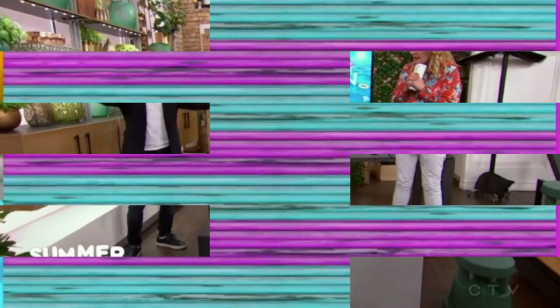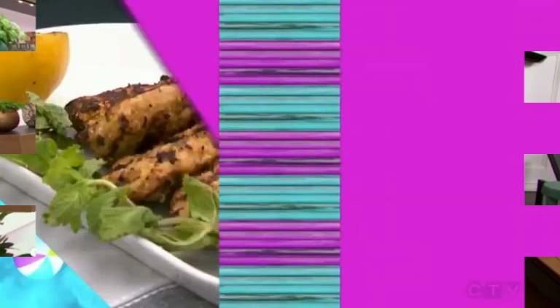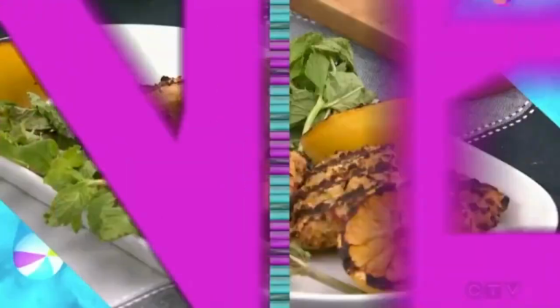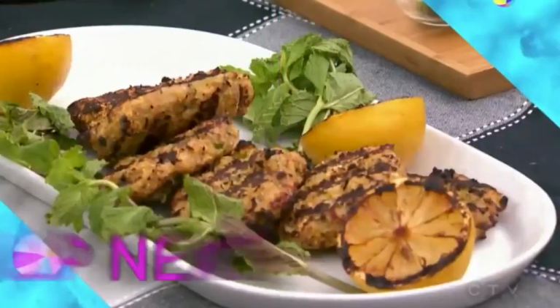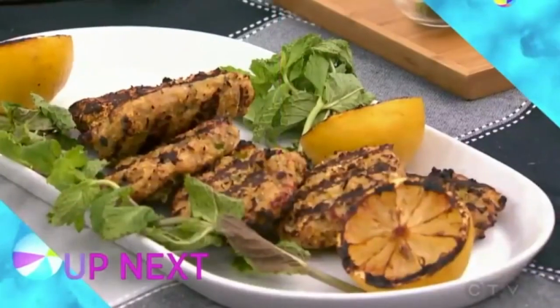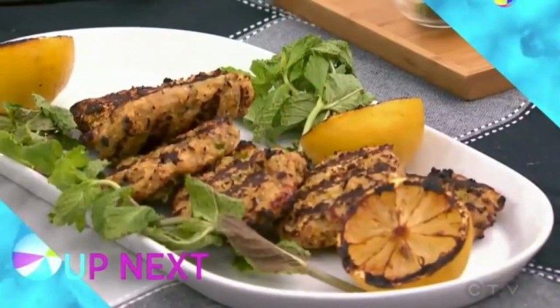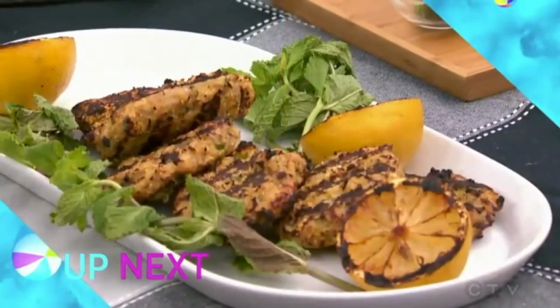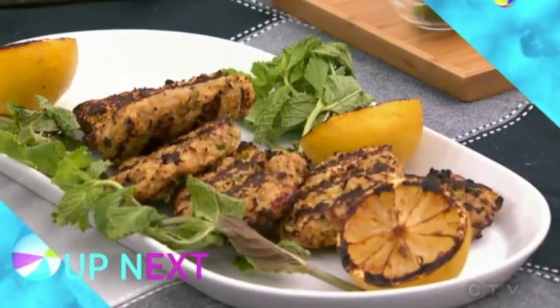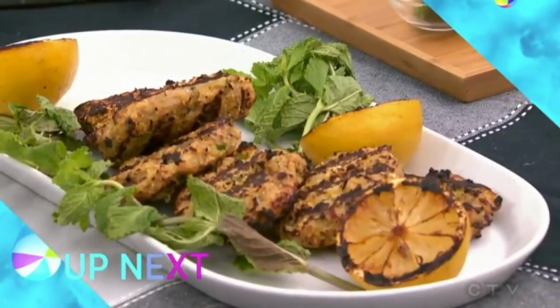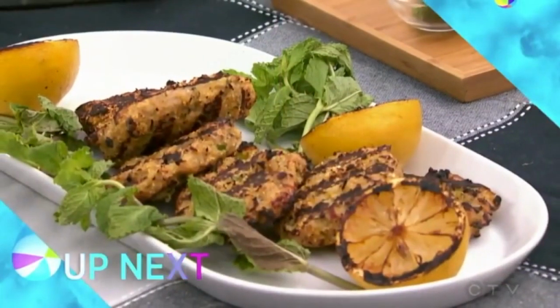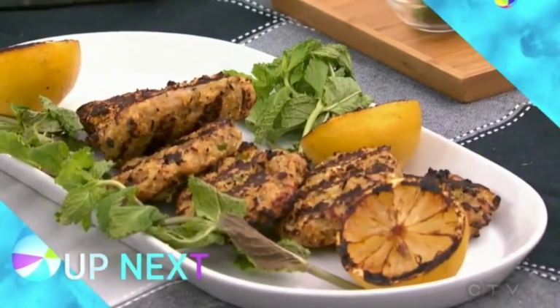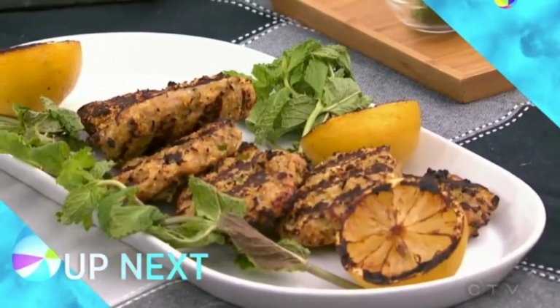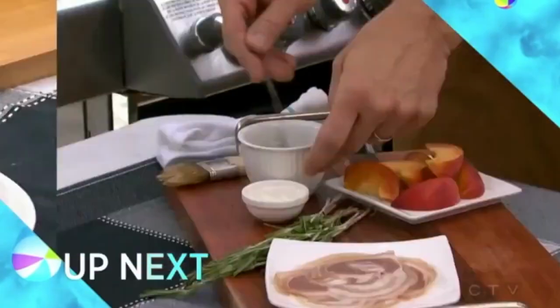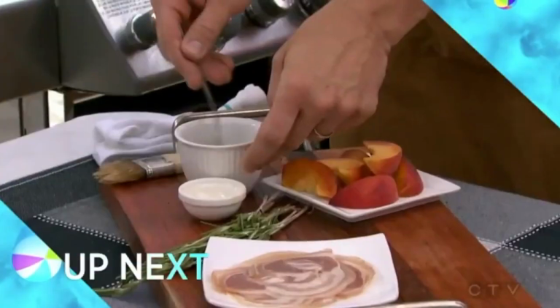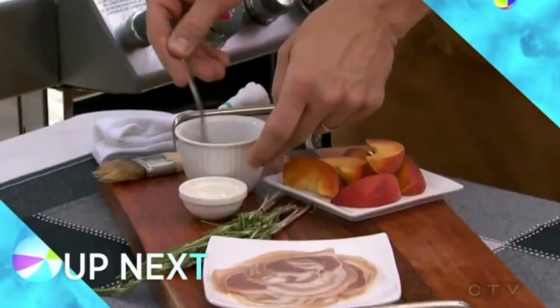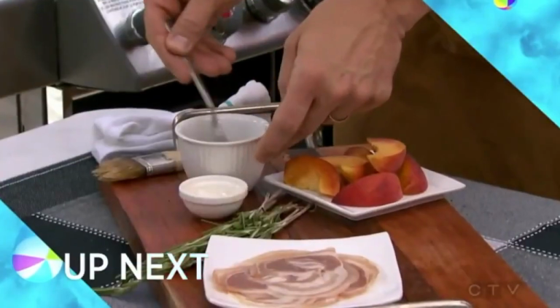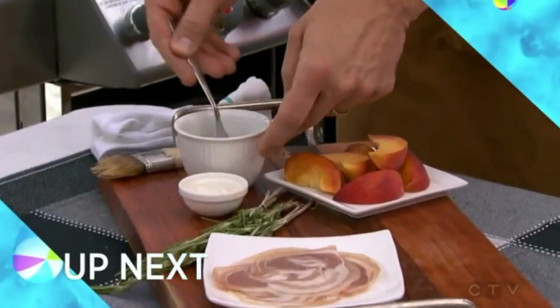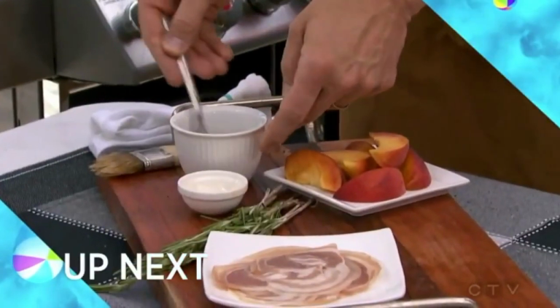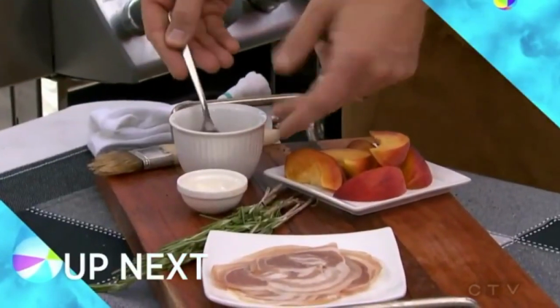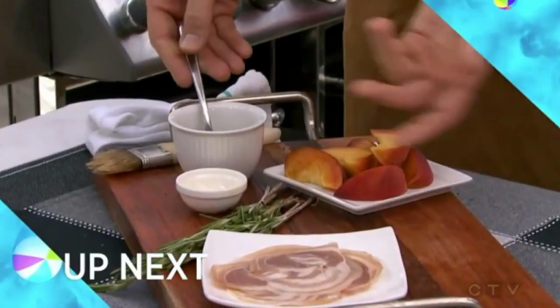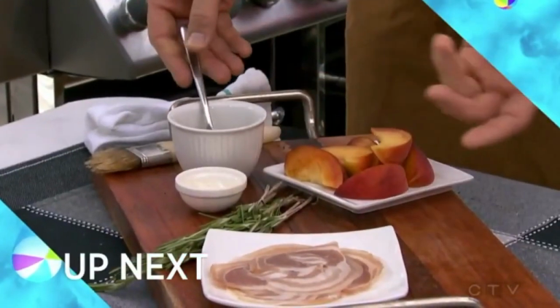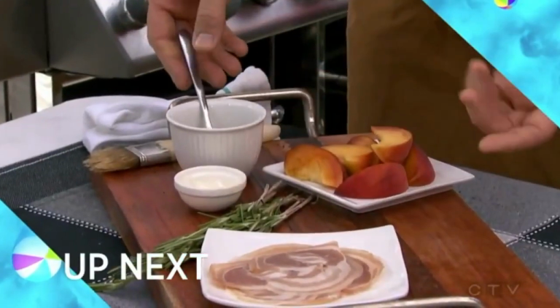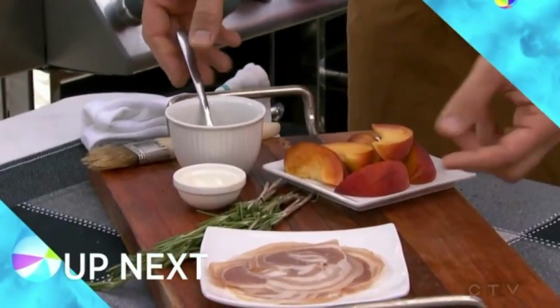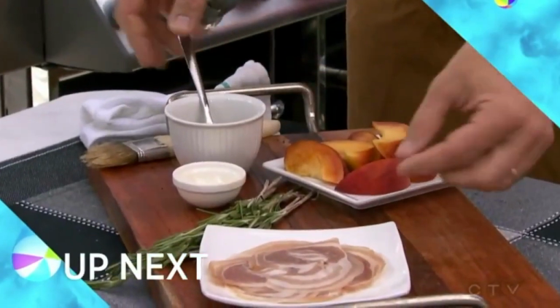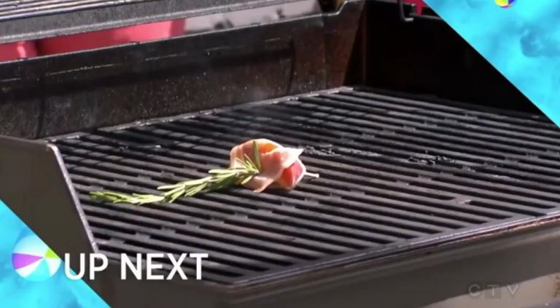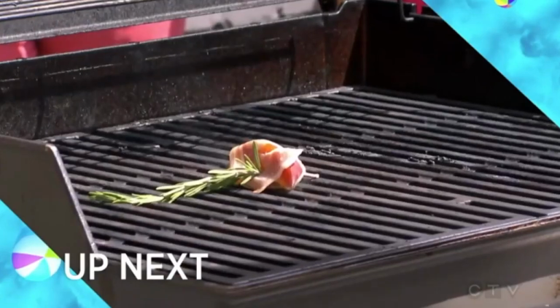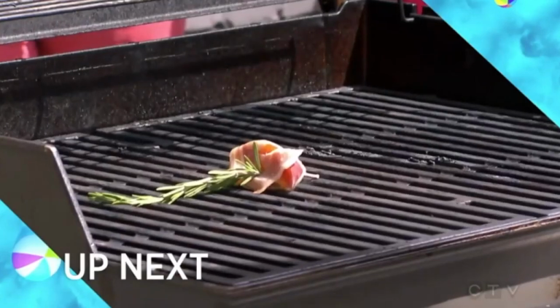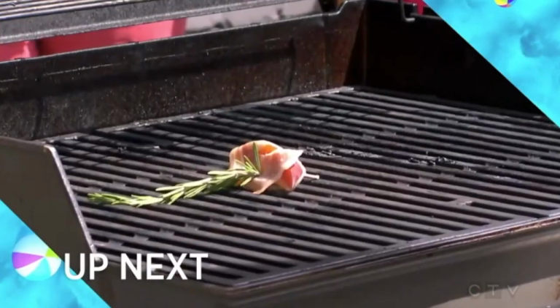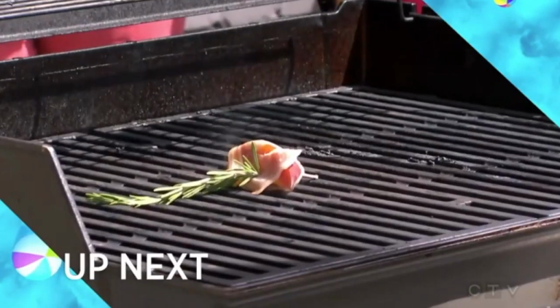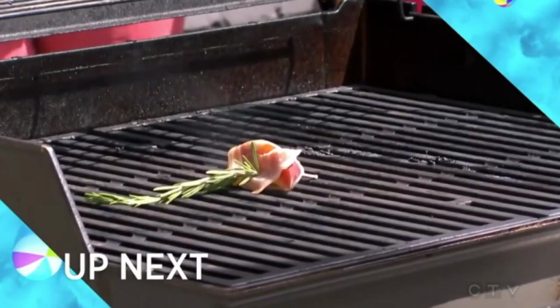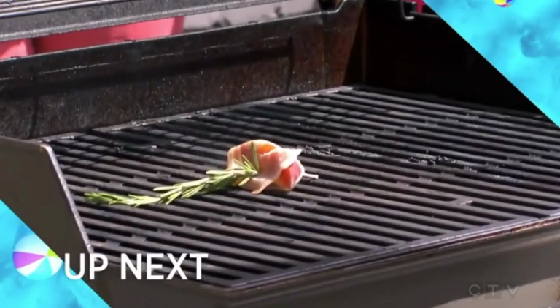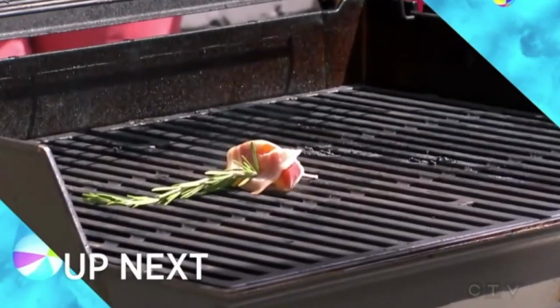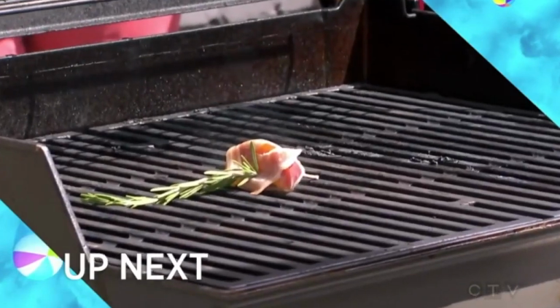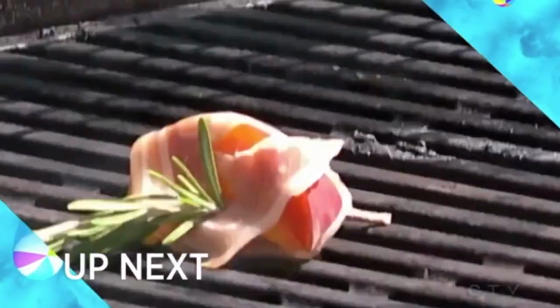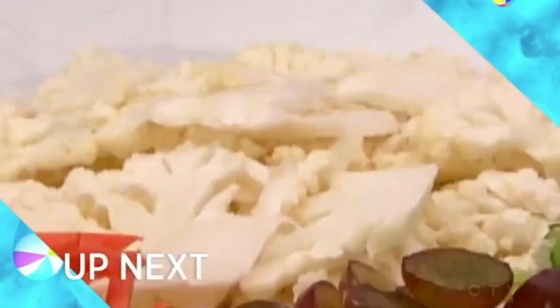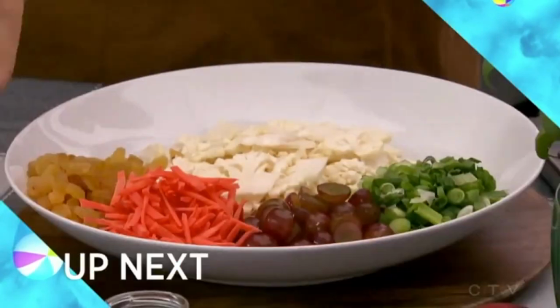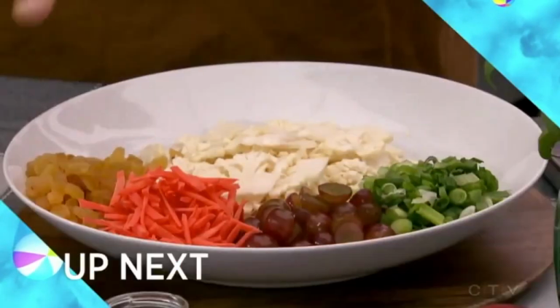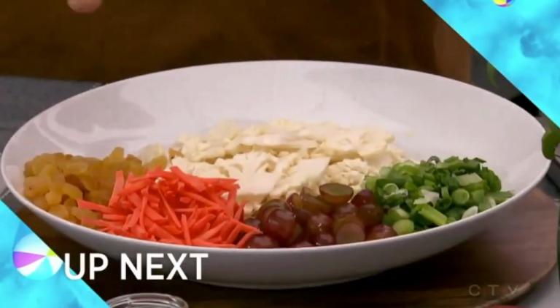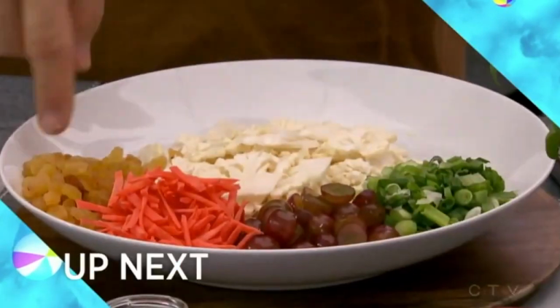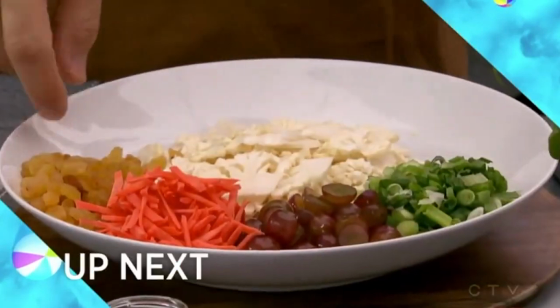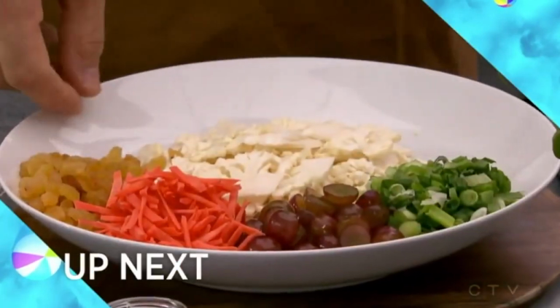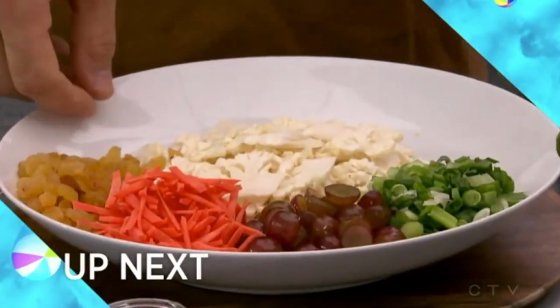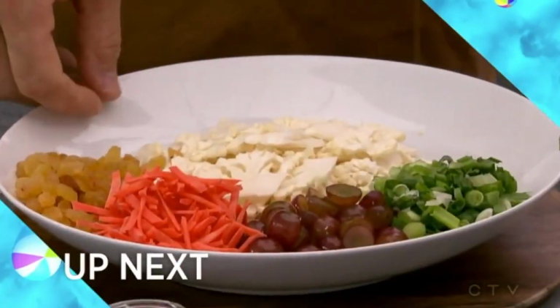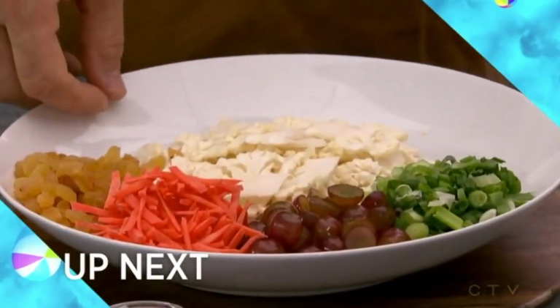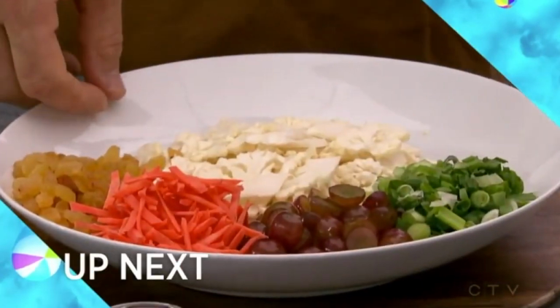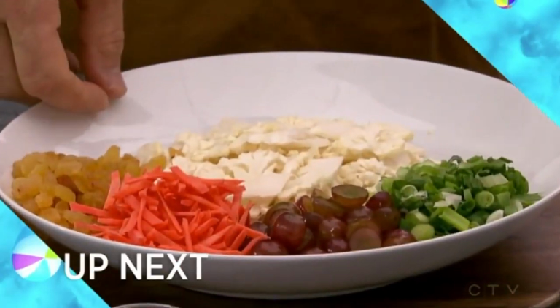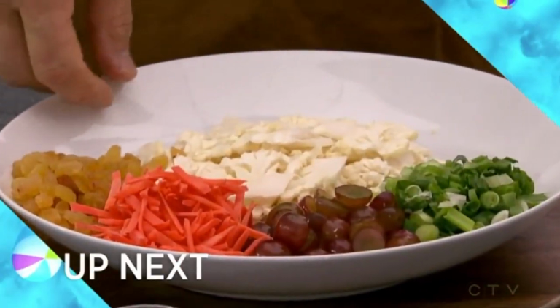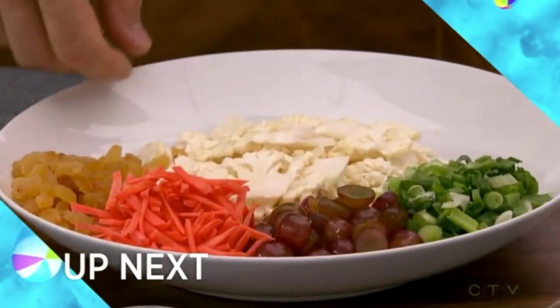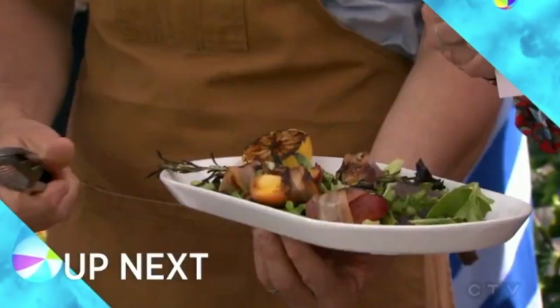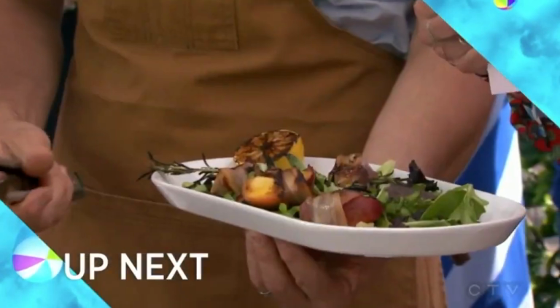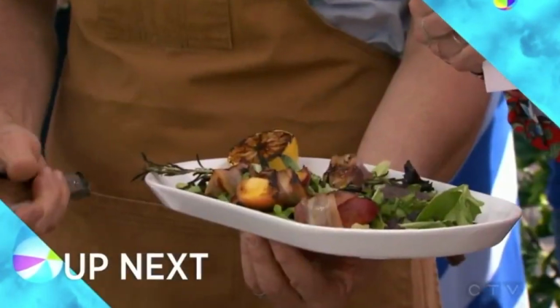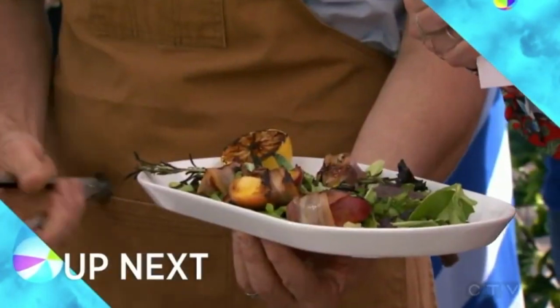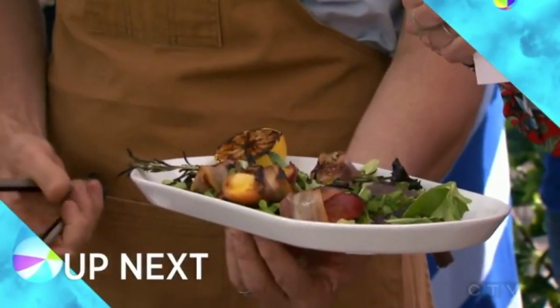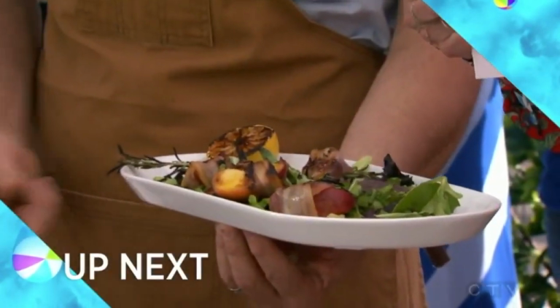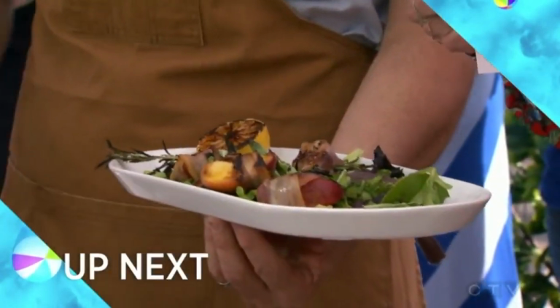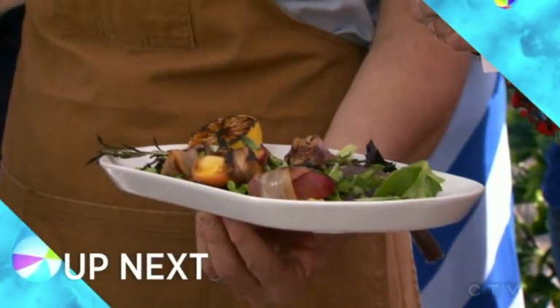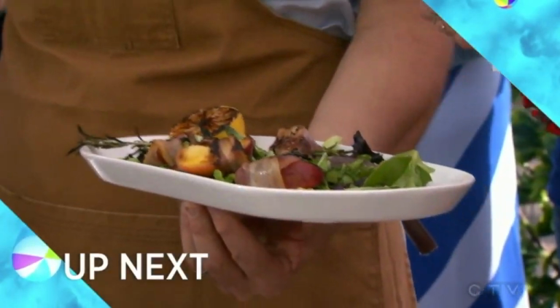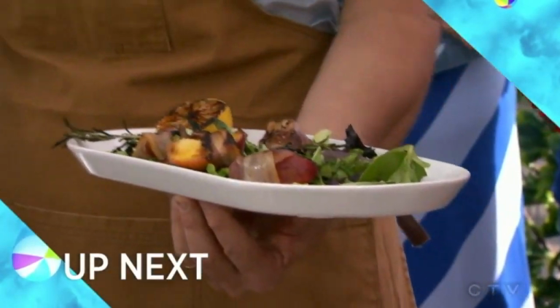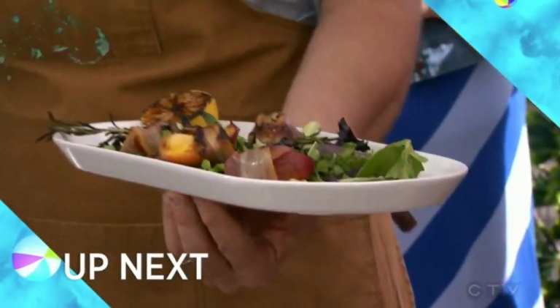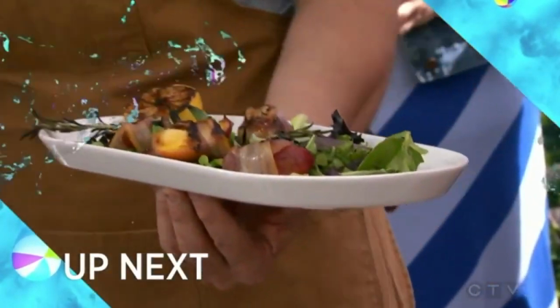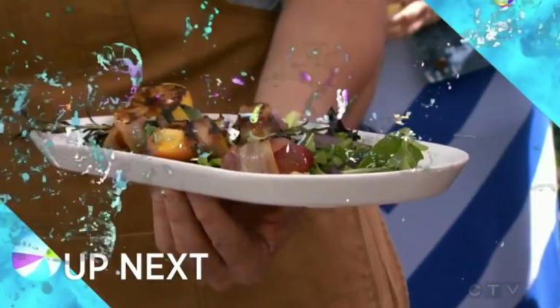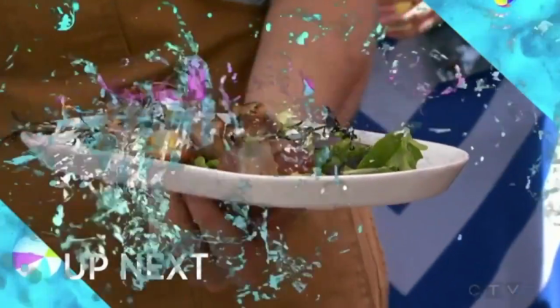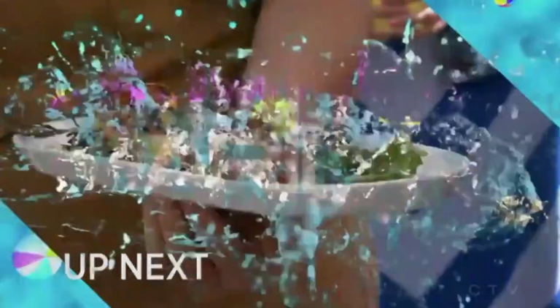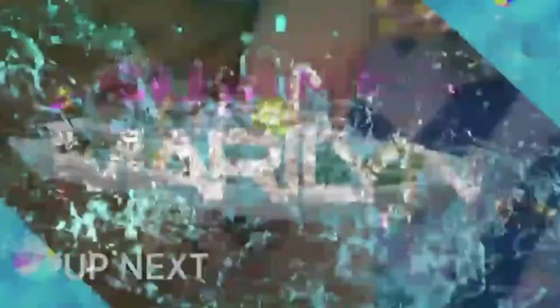Up next, don't serve up basic barbecue this year. Find out how to keep your grilling unpredictable and delicious — don't miss it.